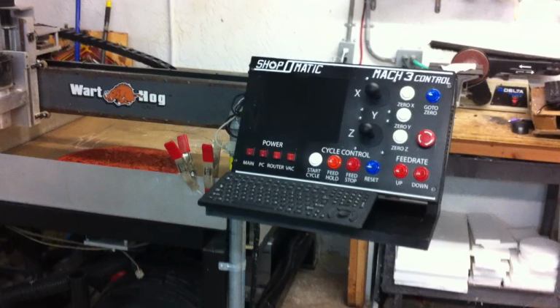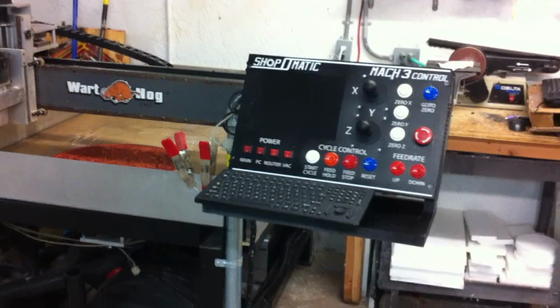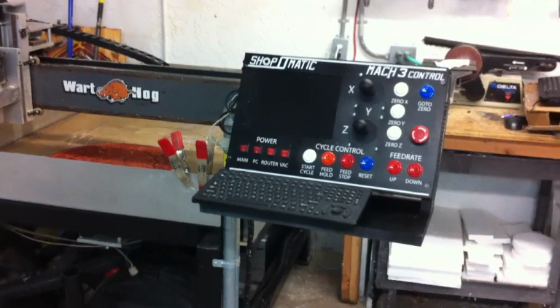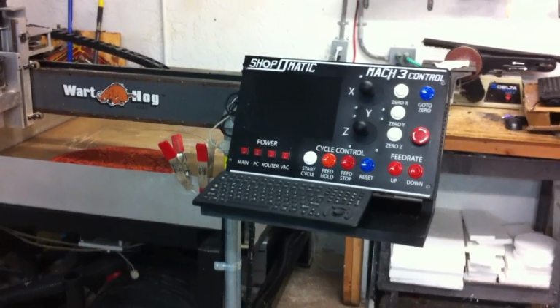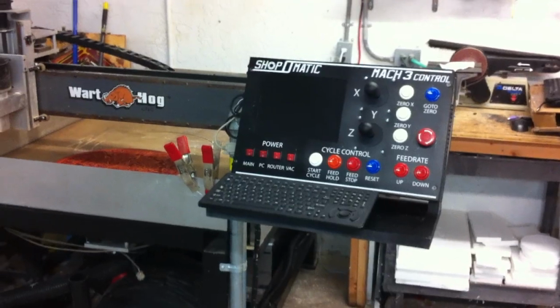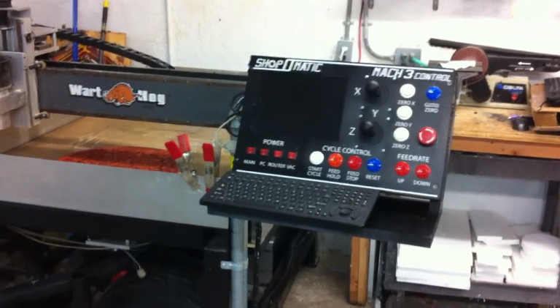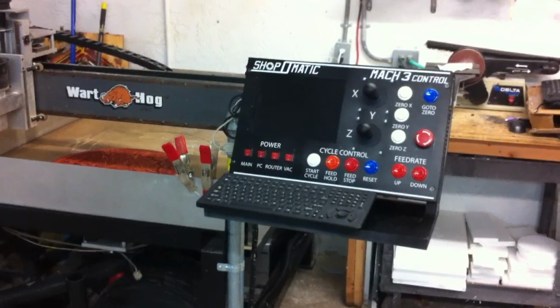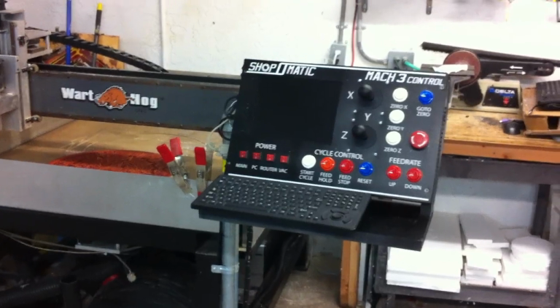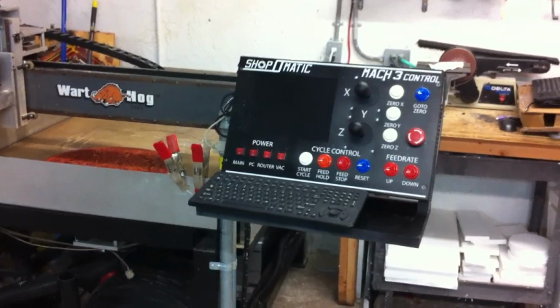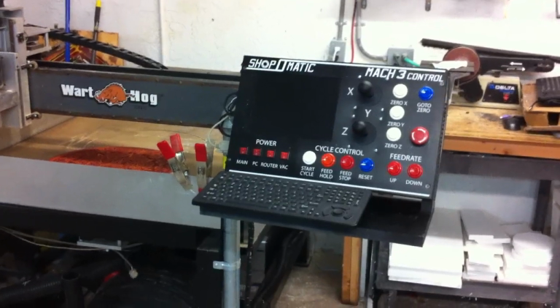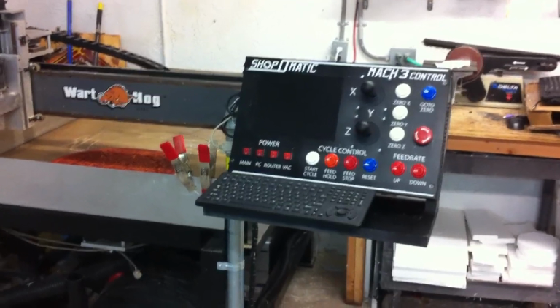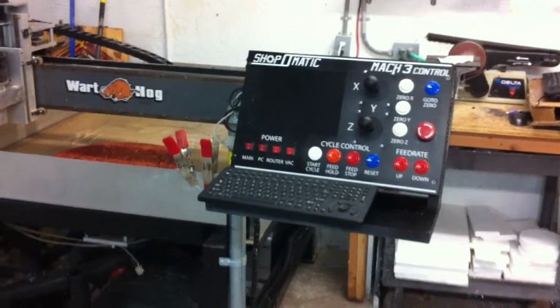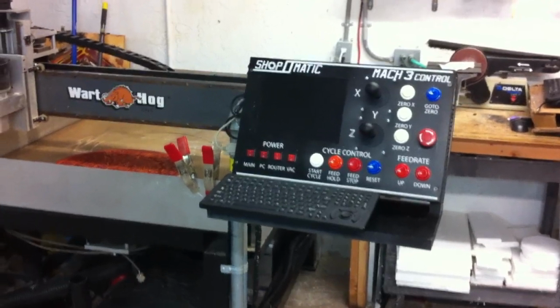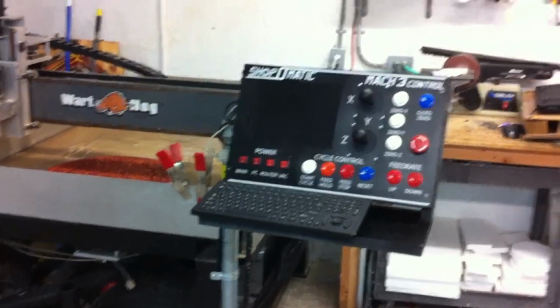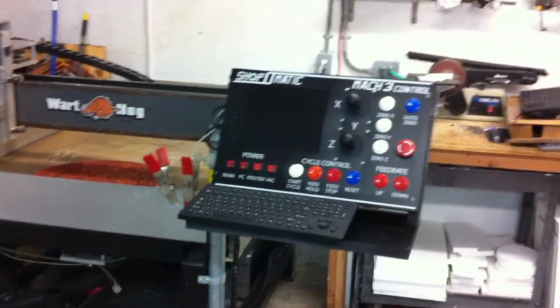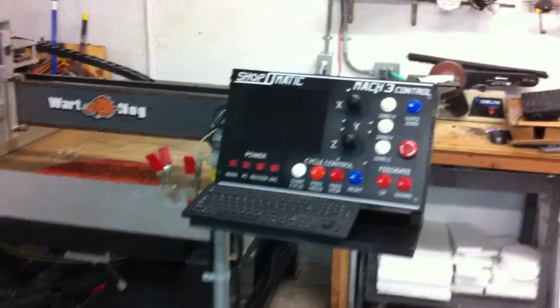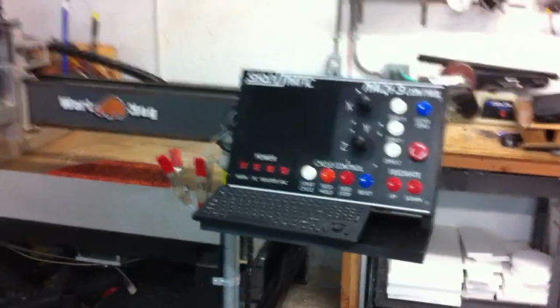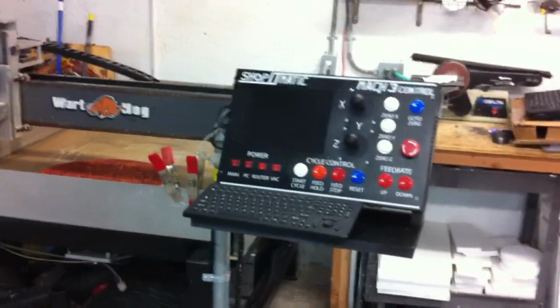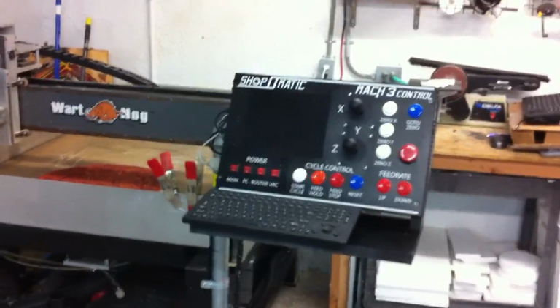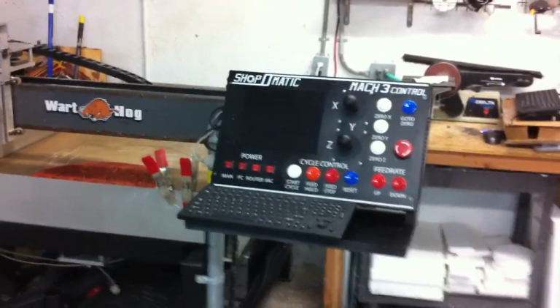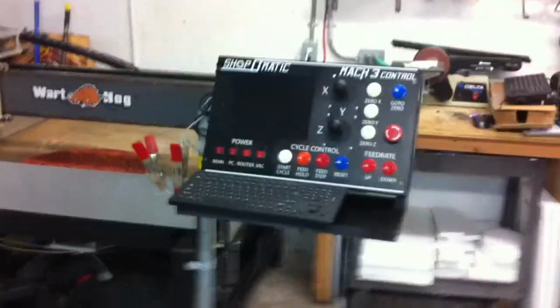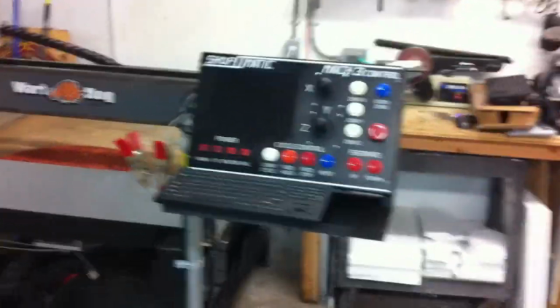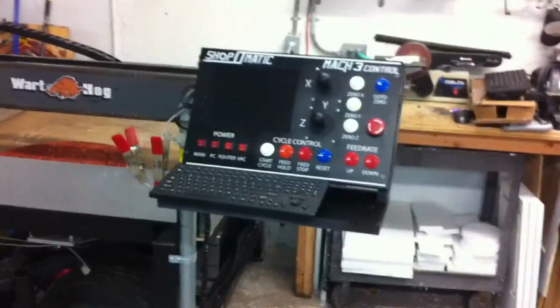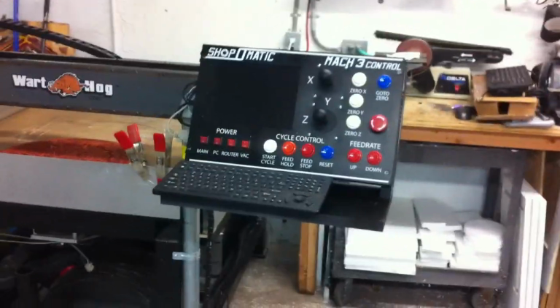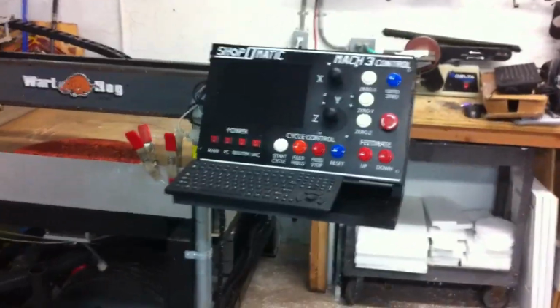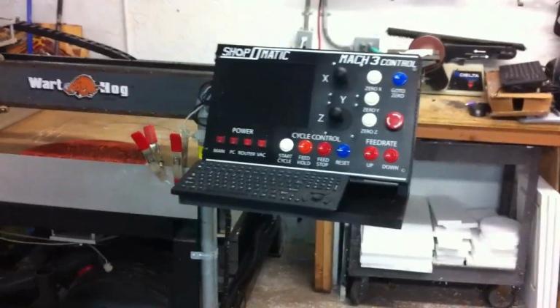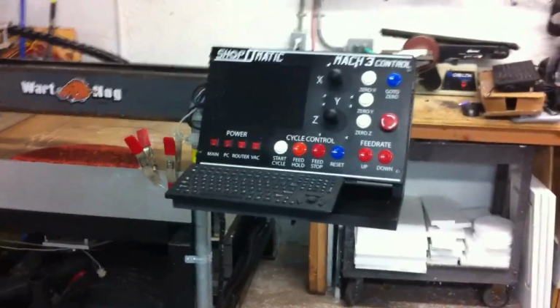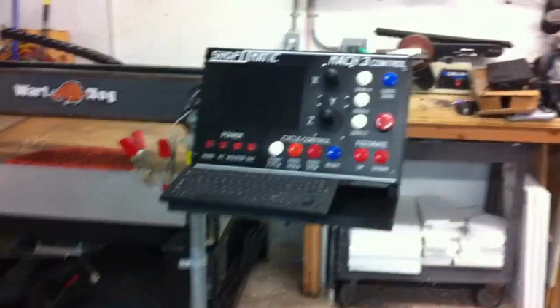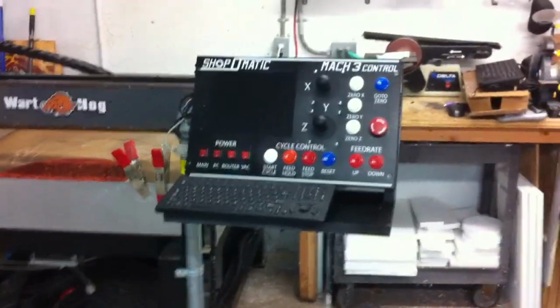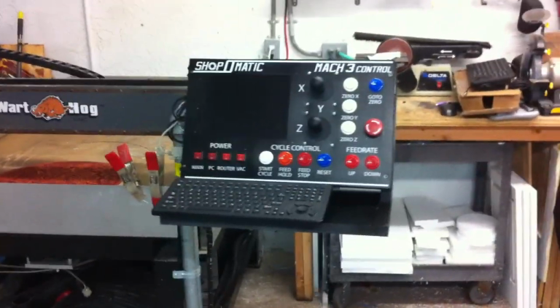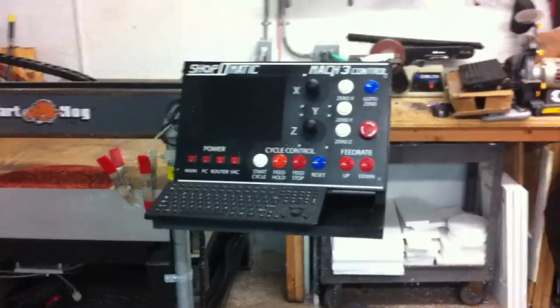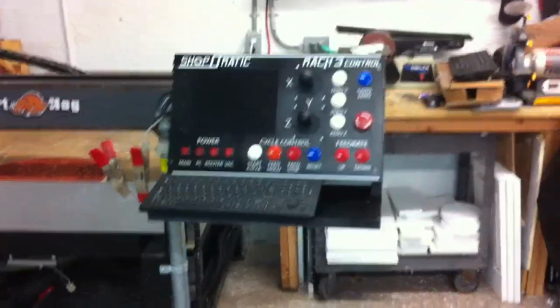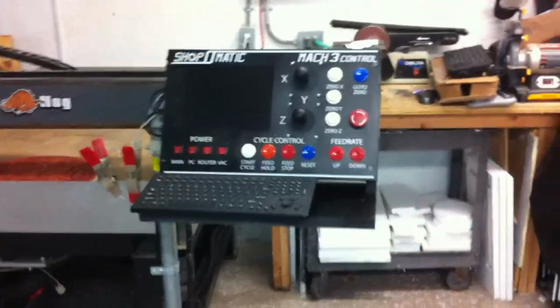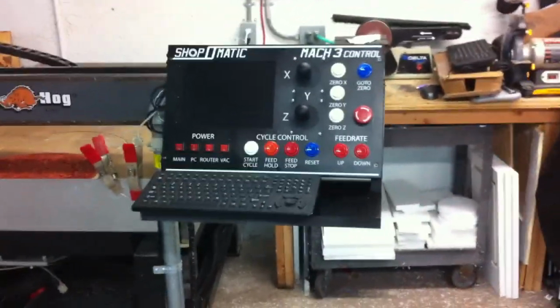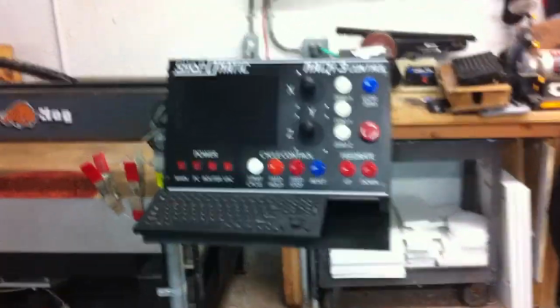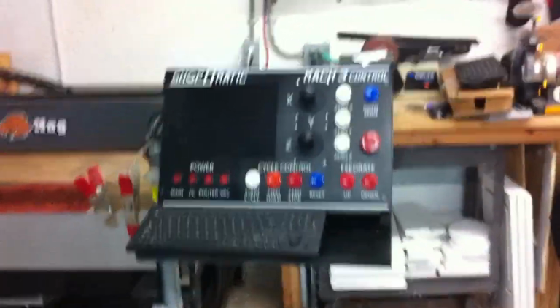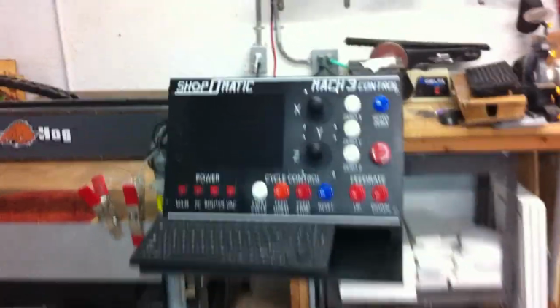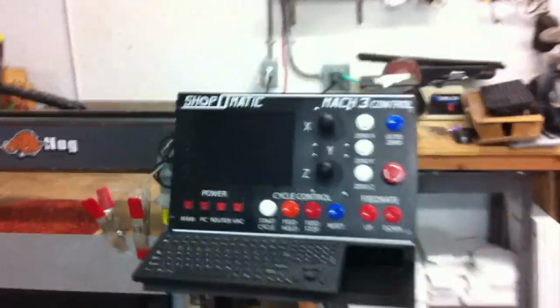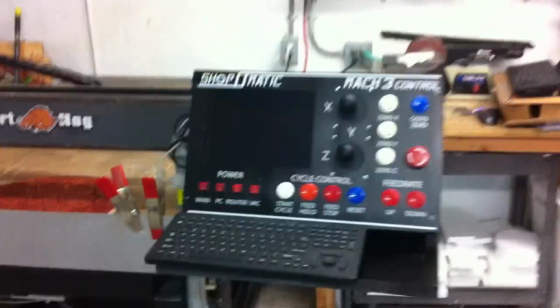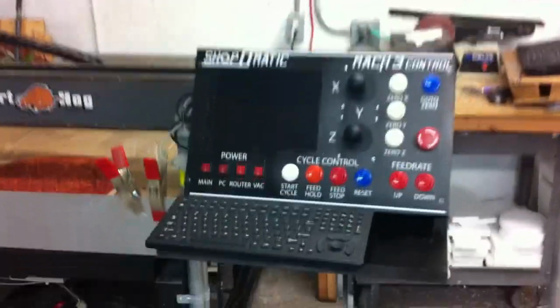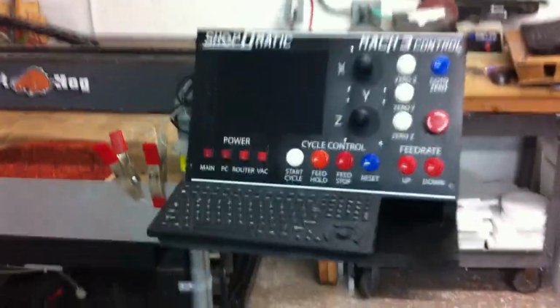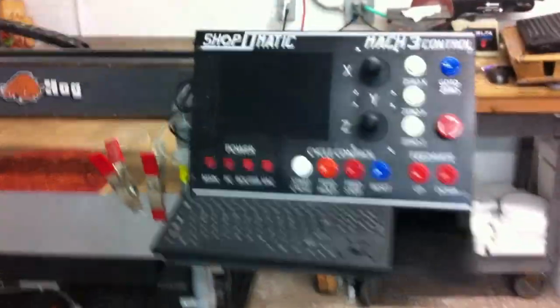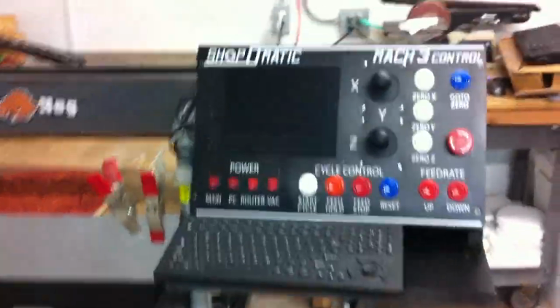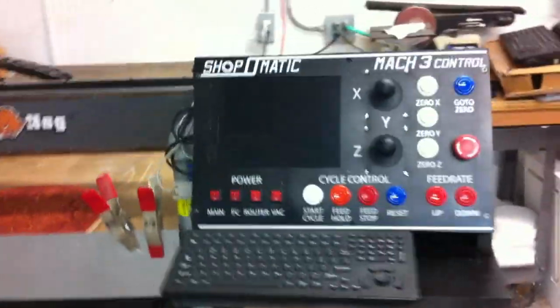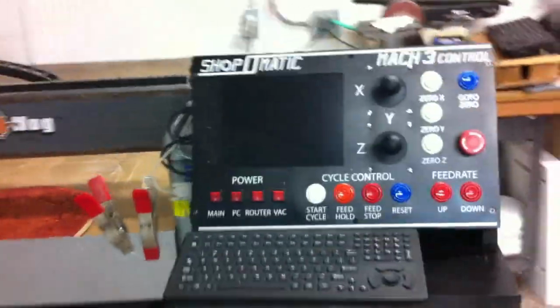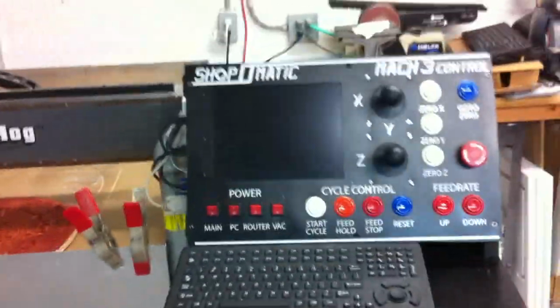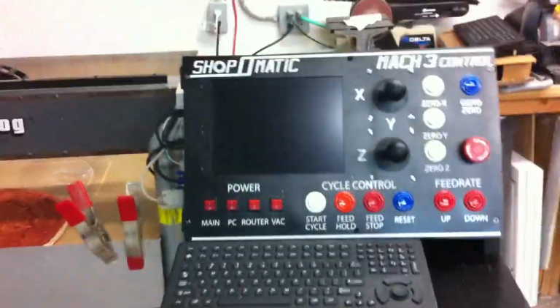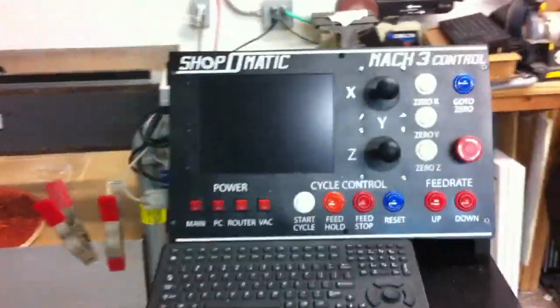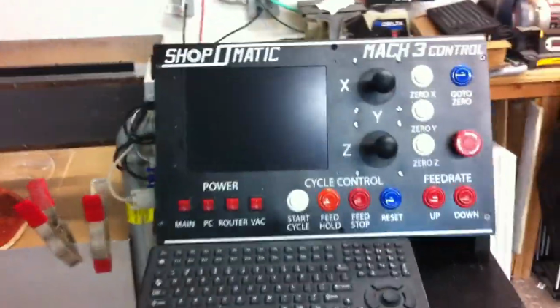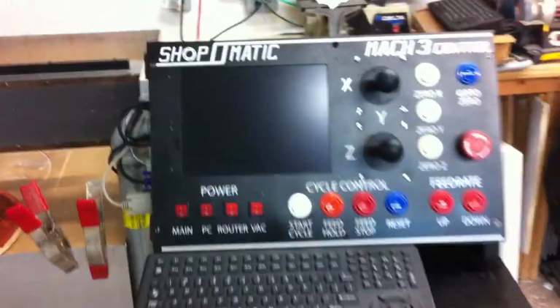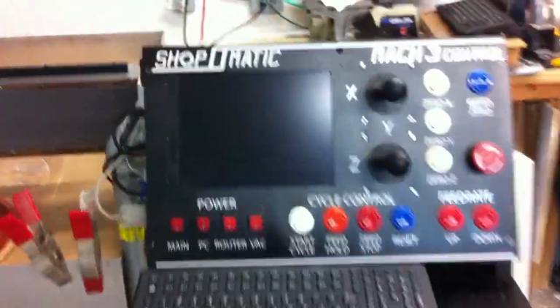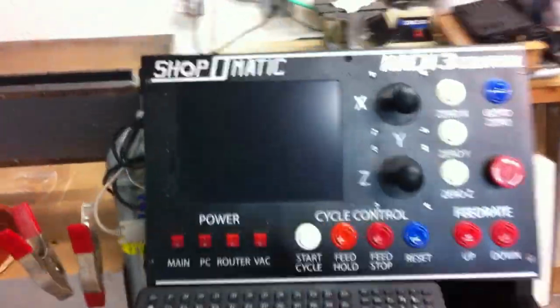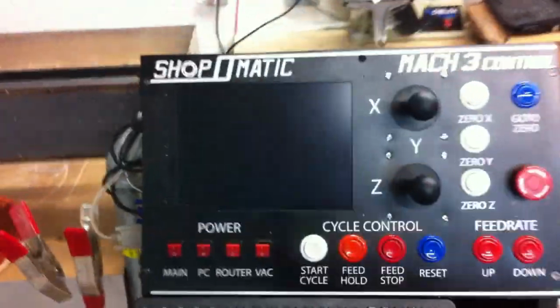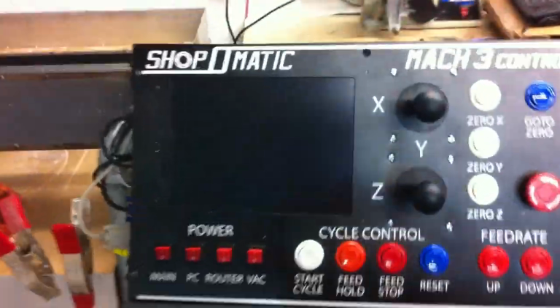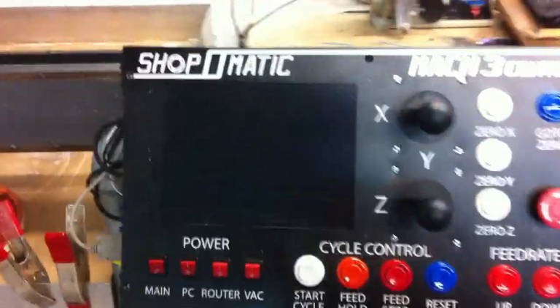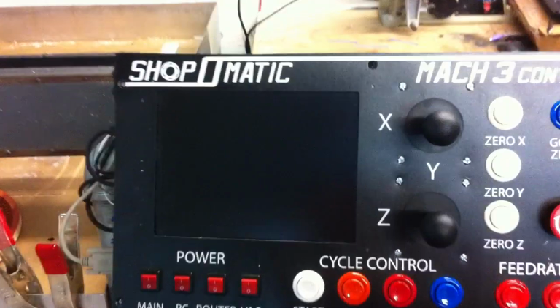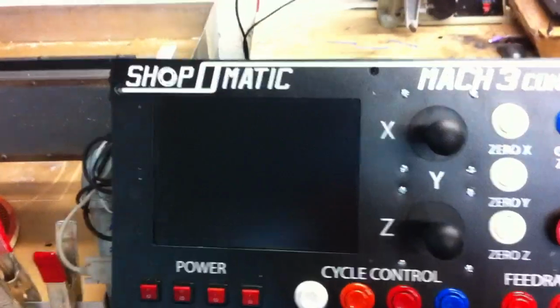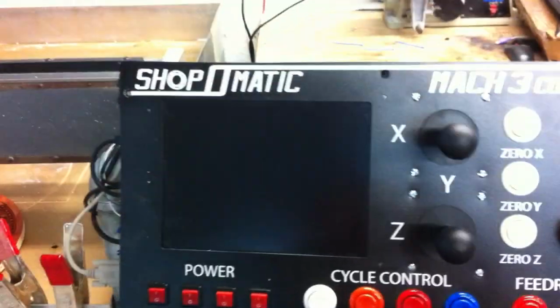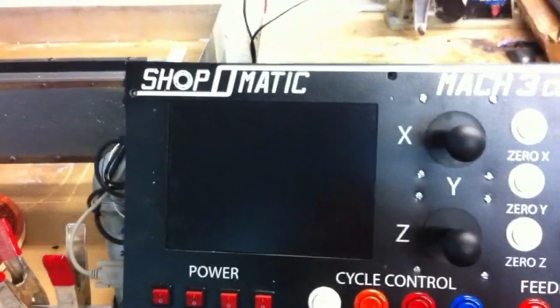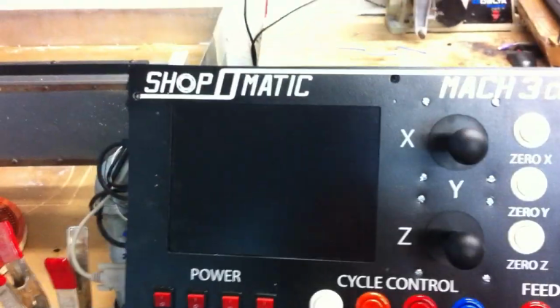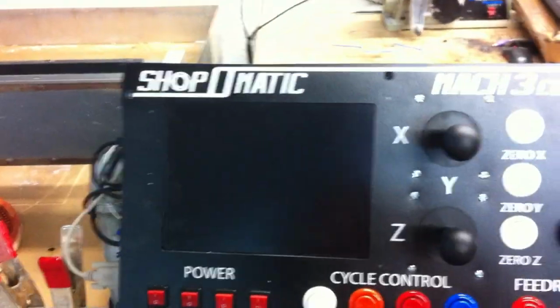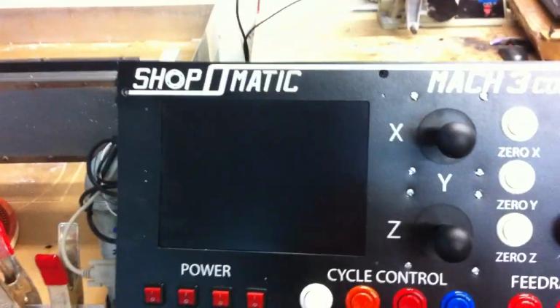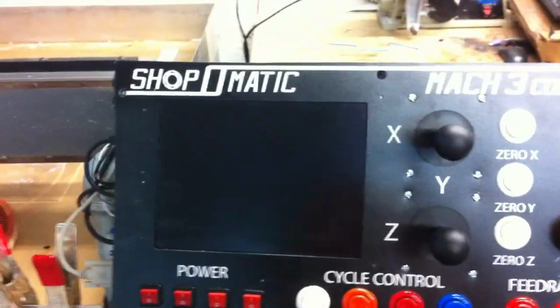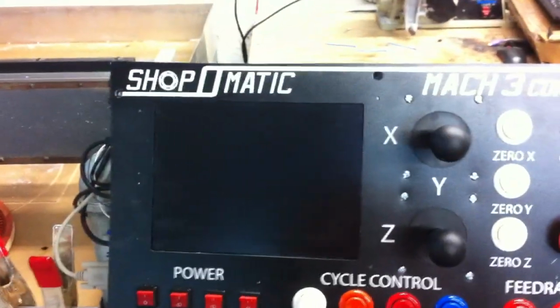Here's my Mach 3 control panel I made, with the Shop-O-Matic brand name logo I kind of threw on there — just something I came up with.